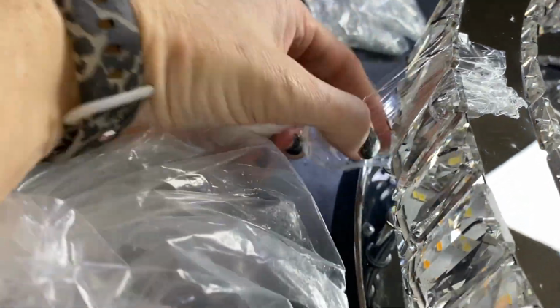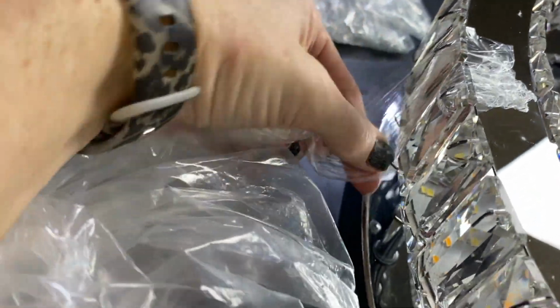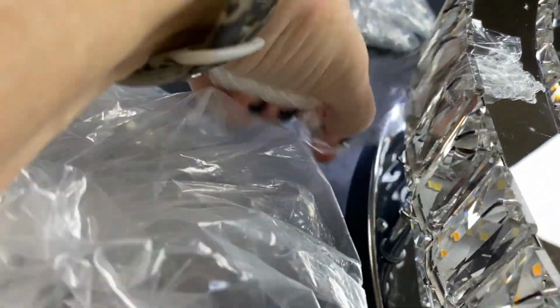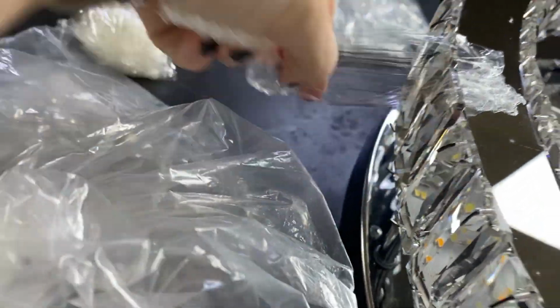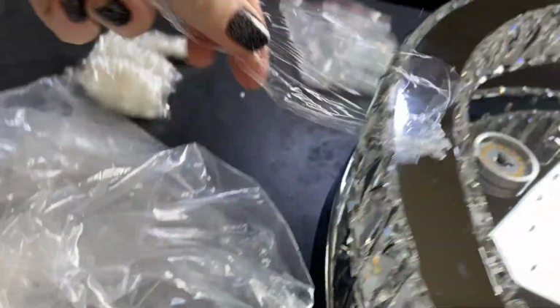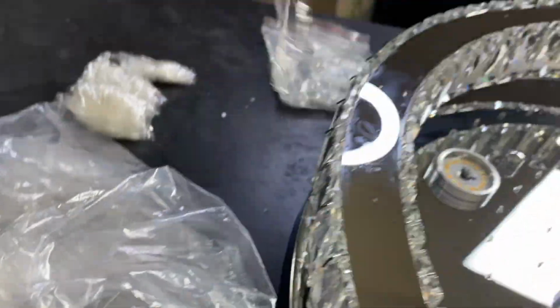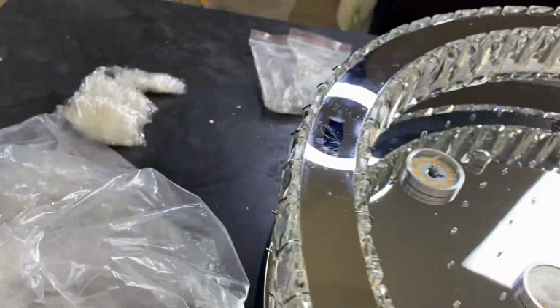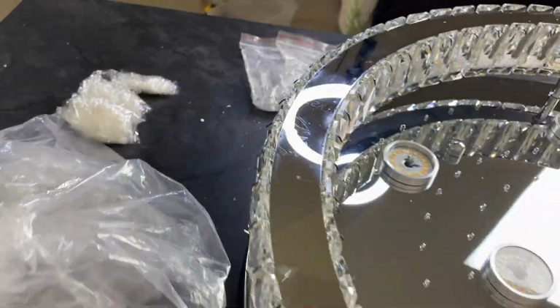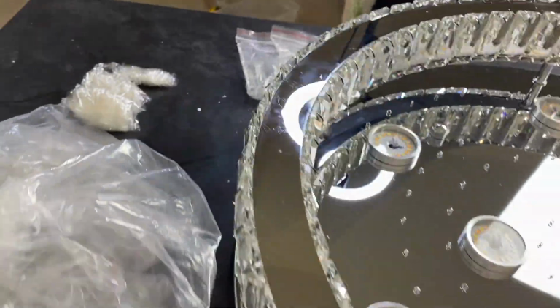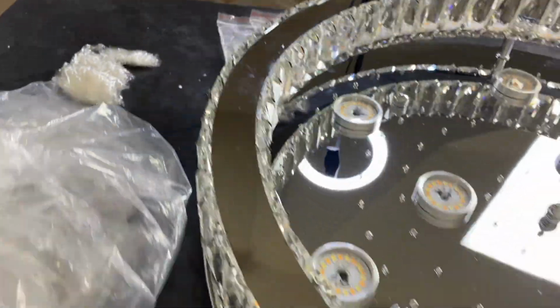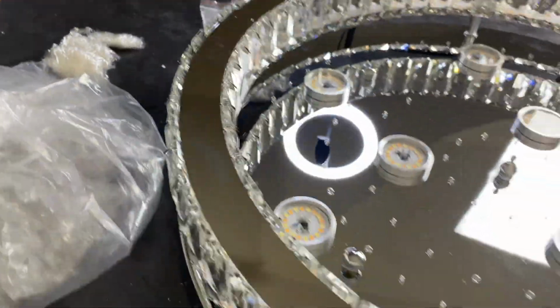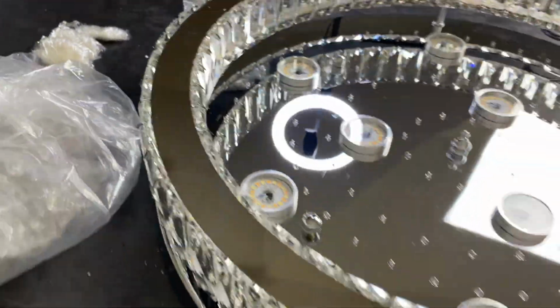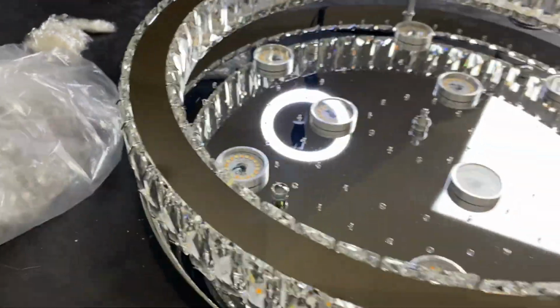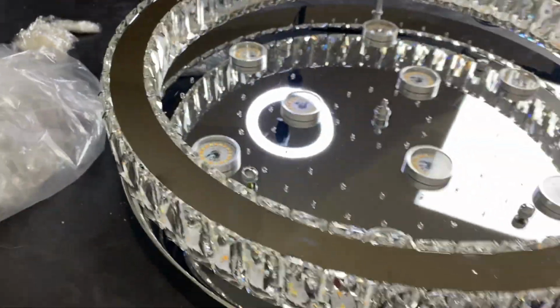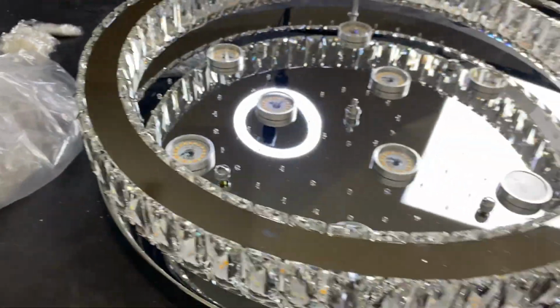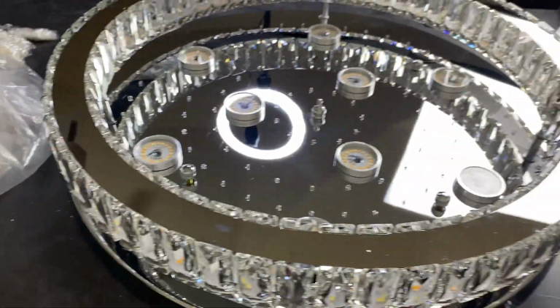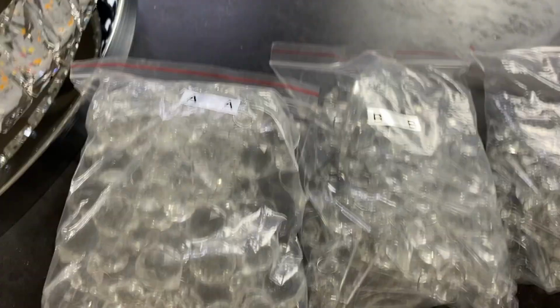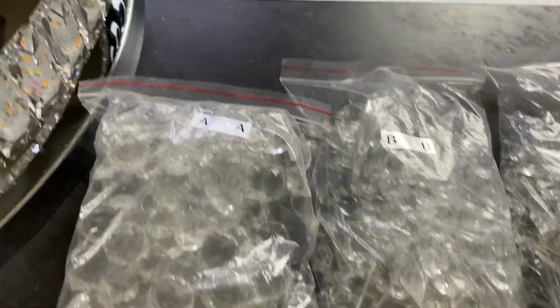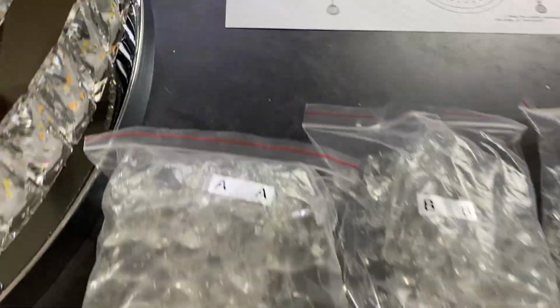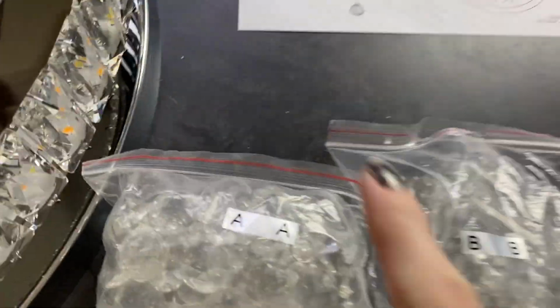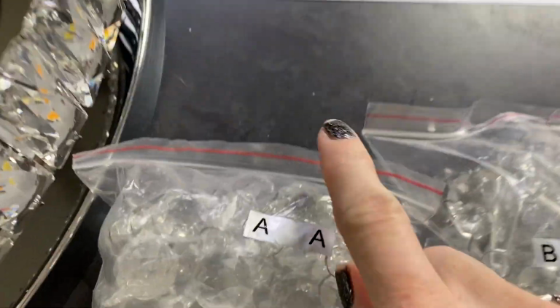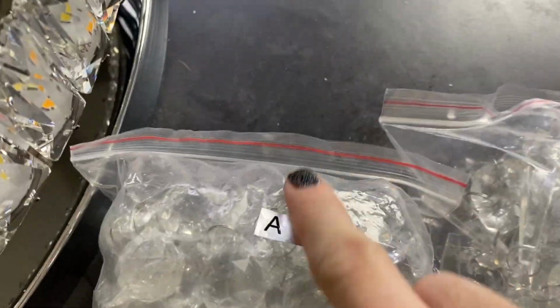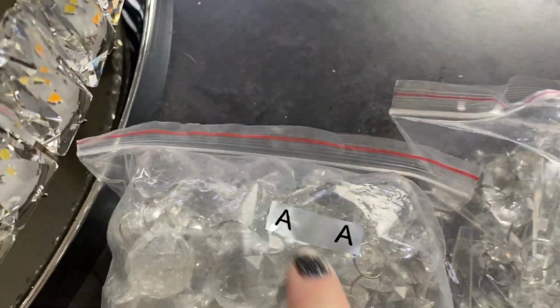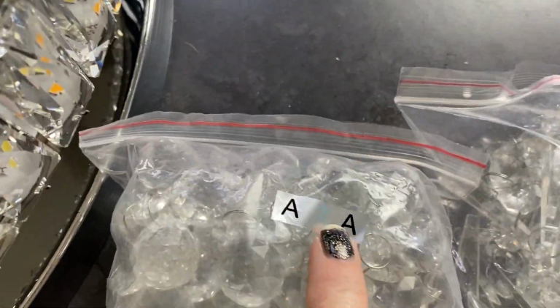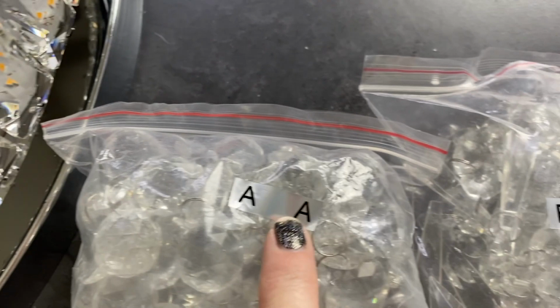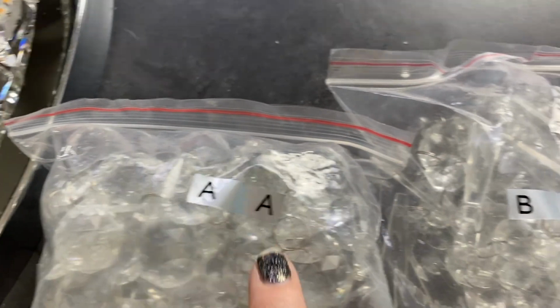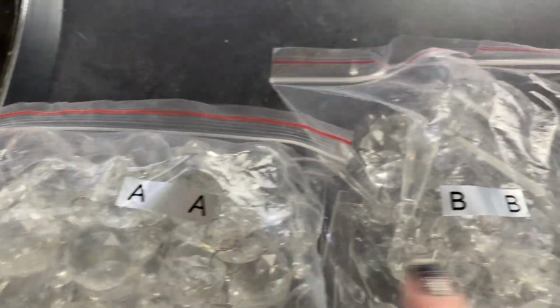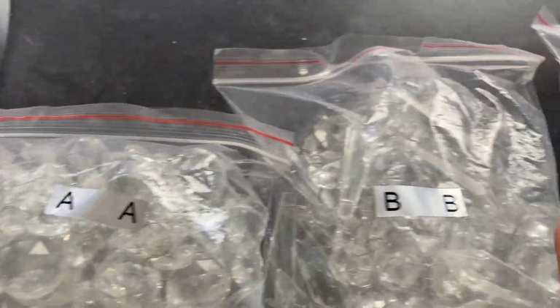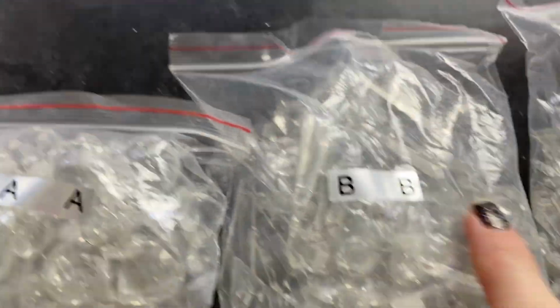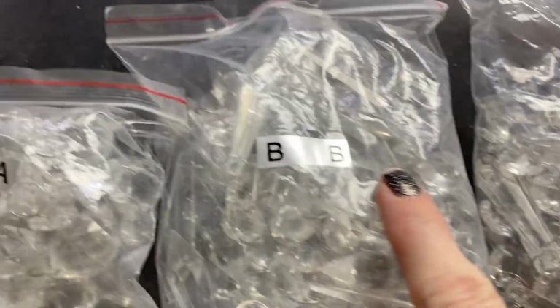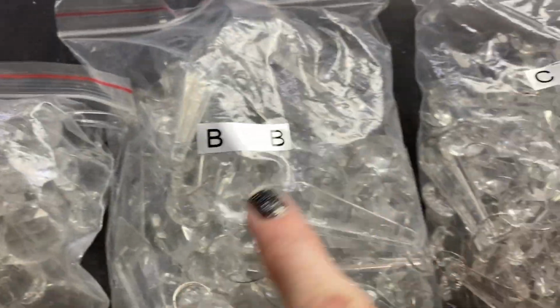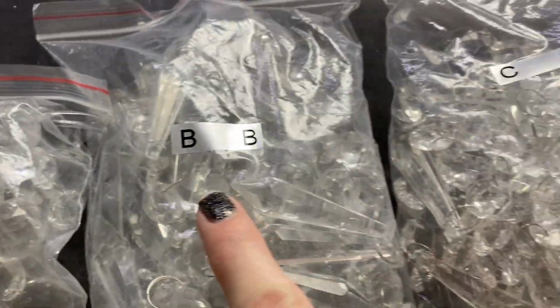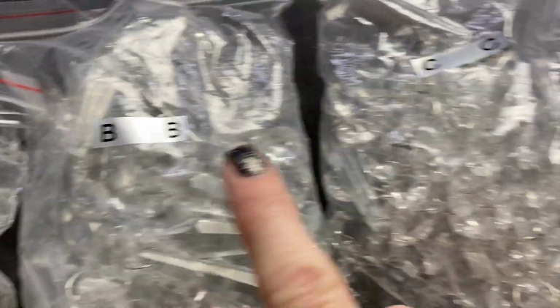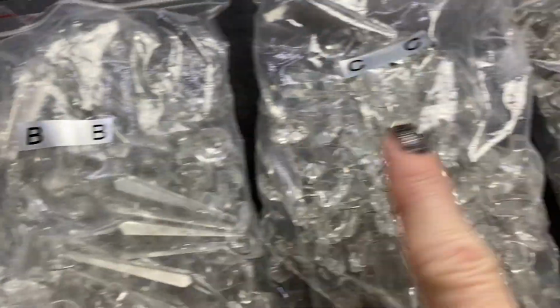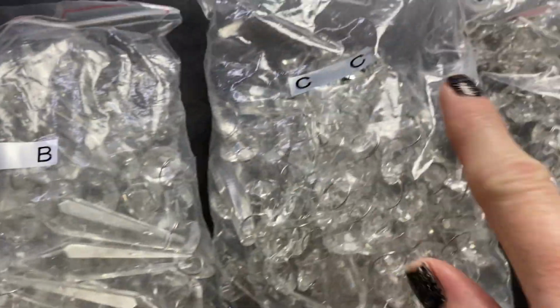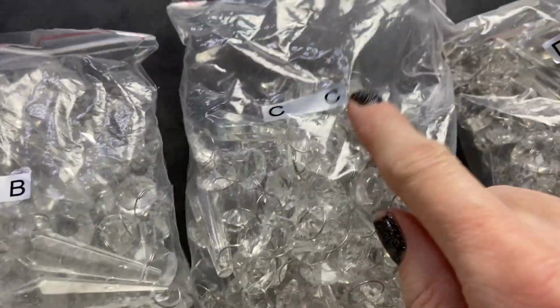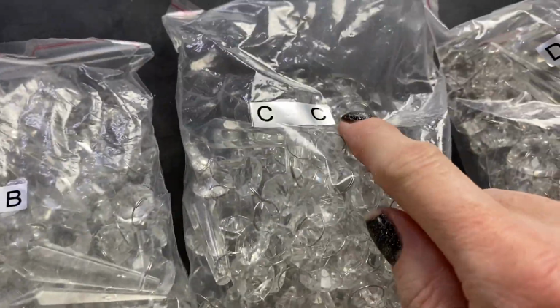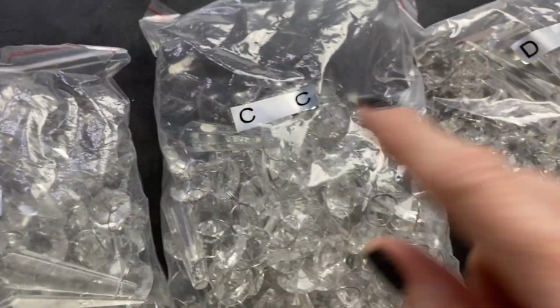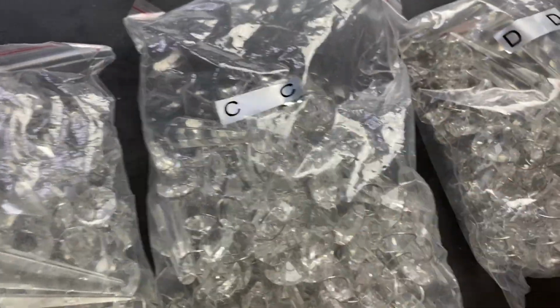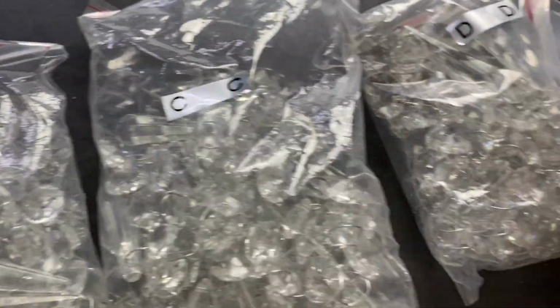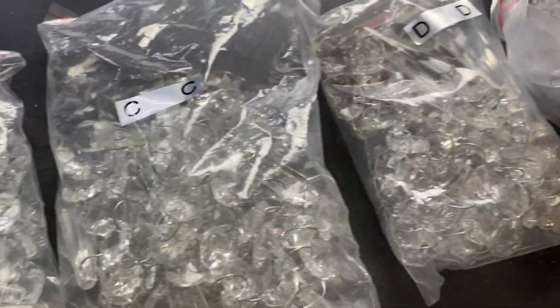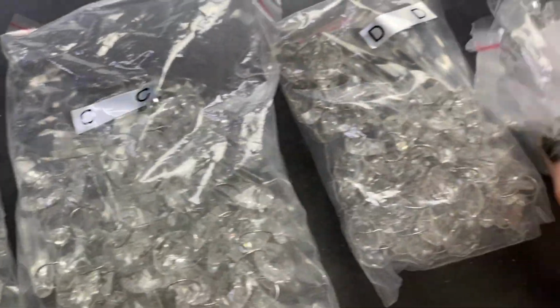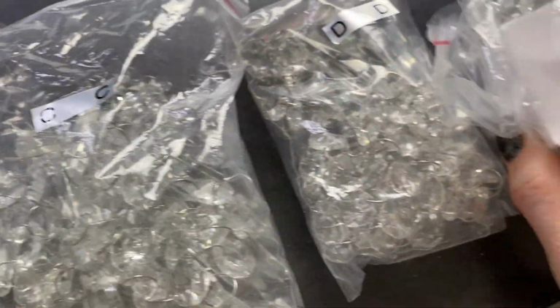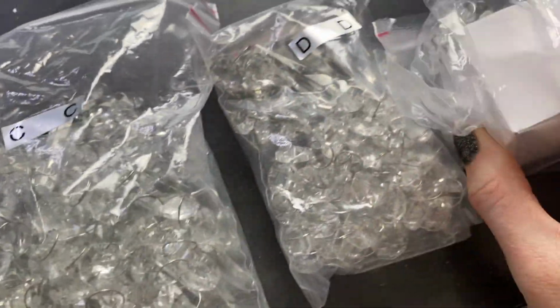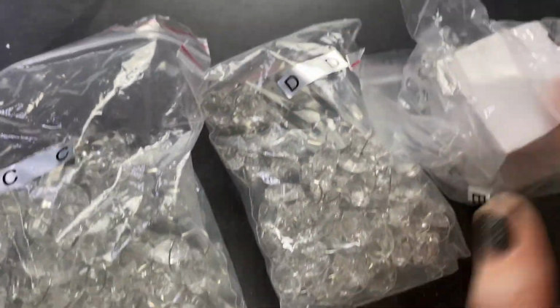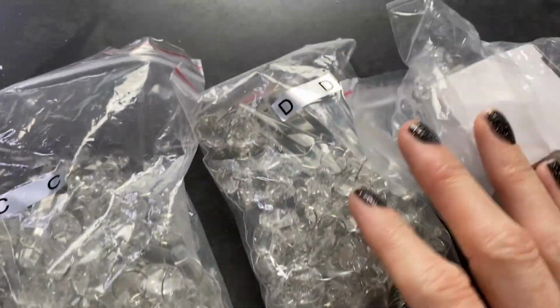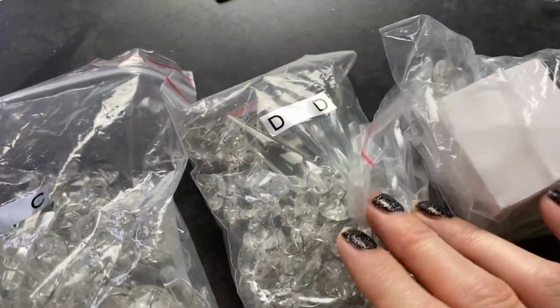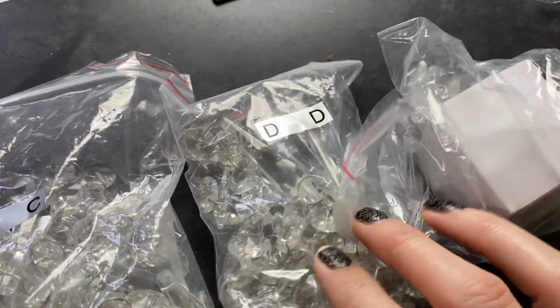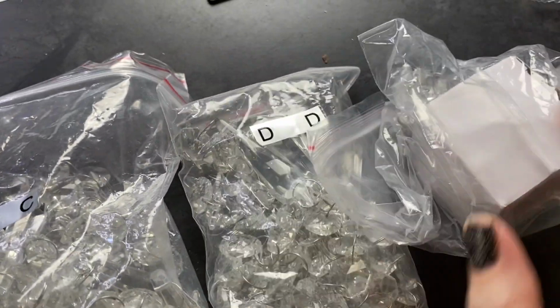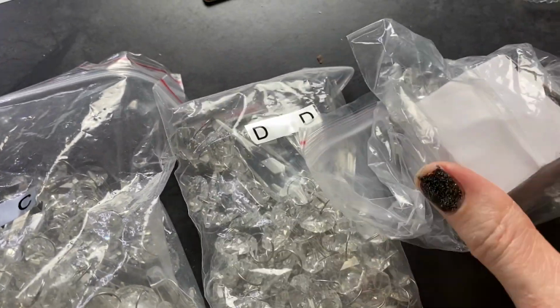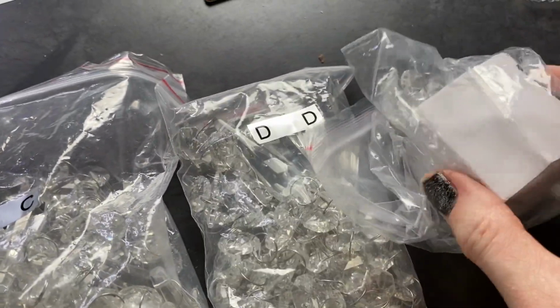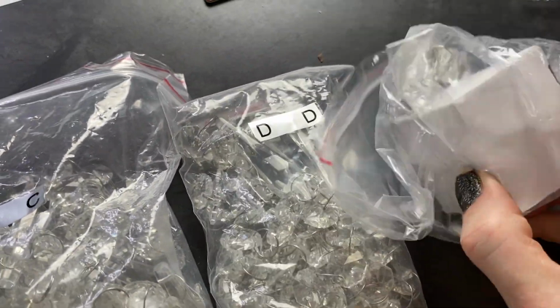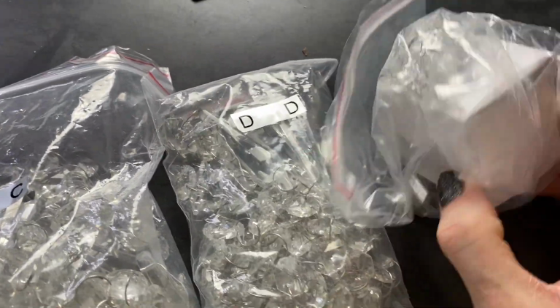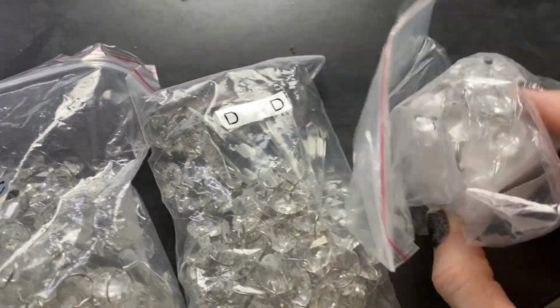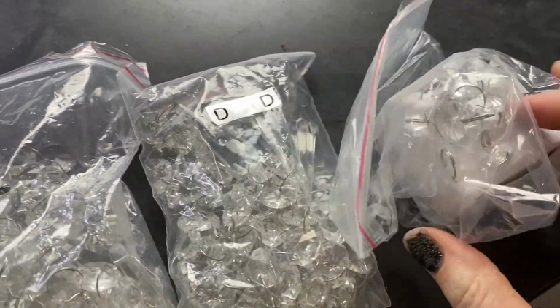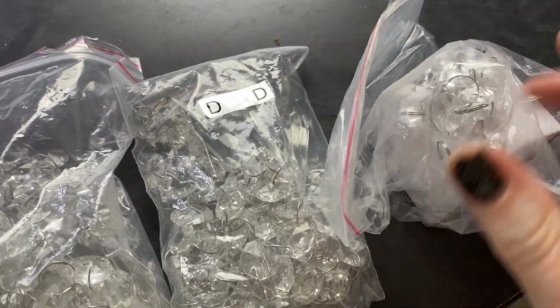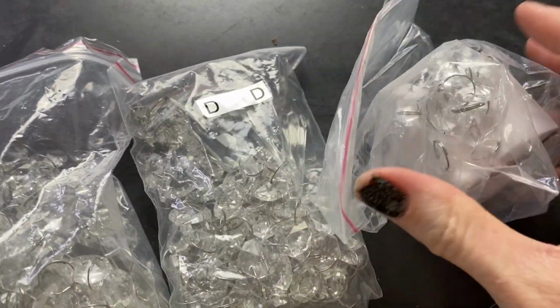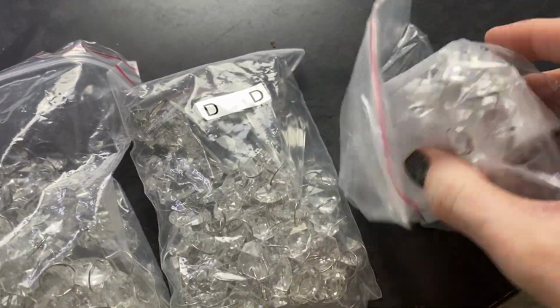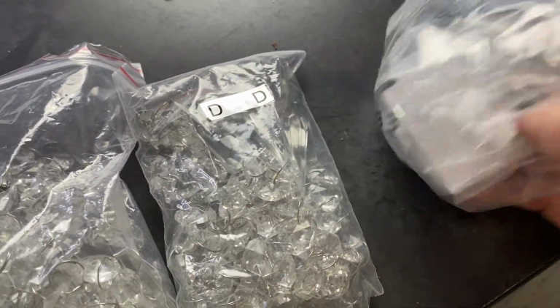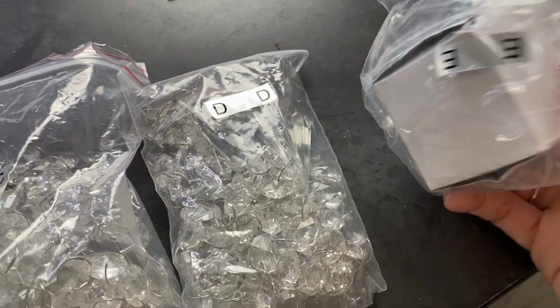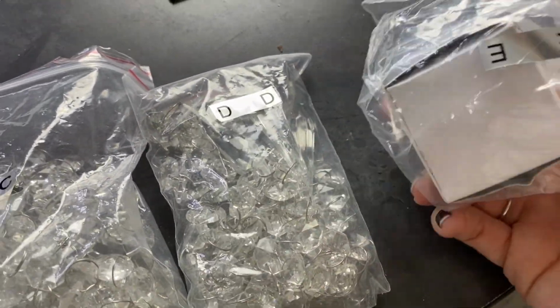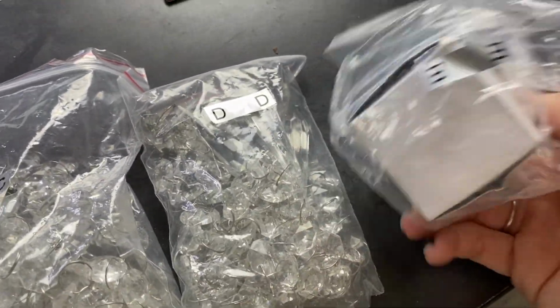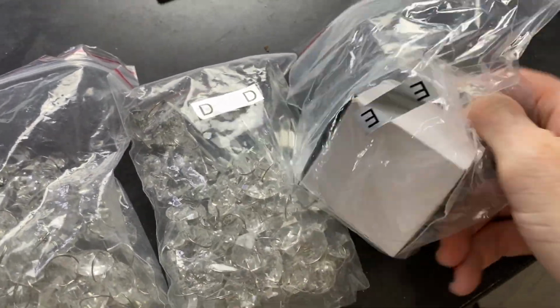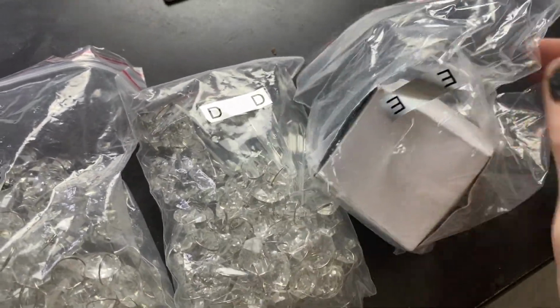There are bags that are labeled A, B, C, D, and E. As you see through the picture, that's how they go on in order.